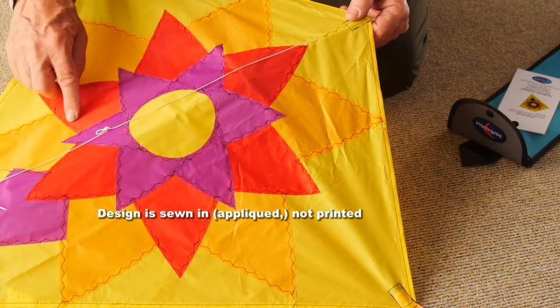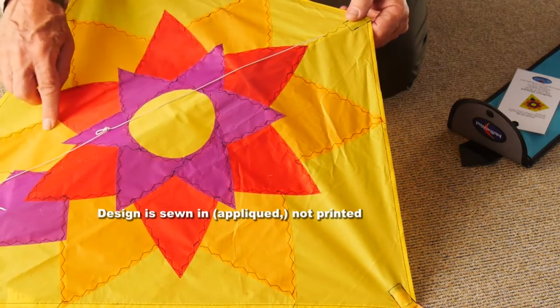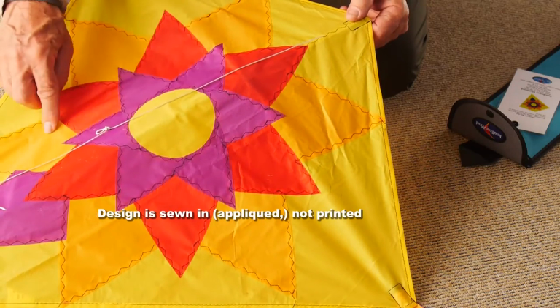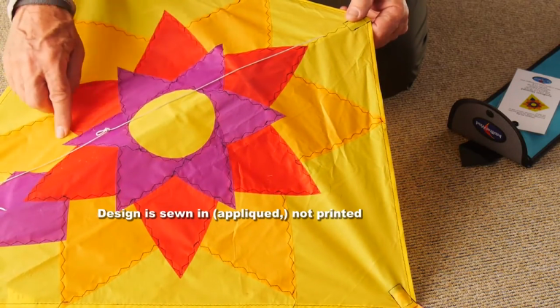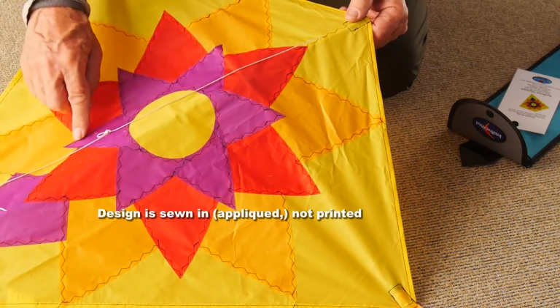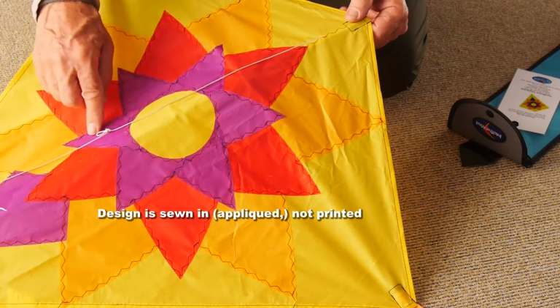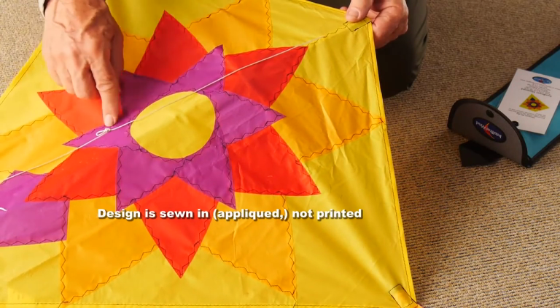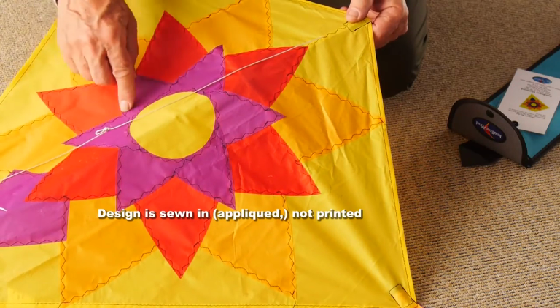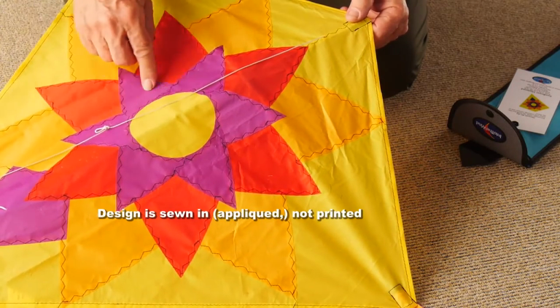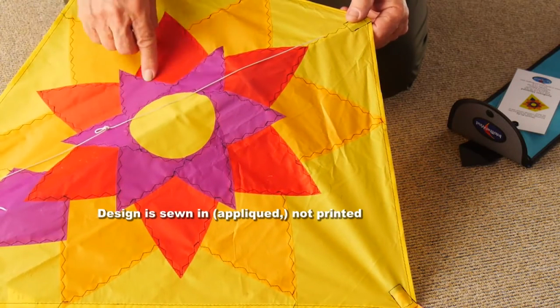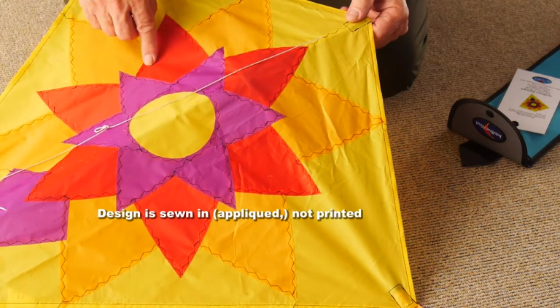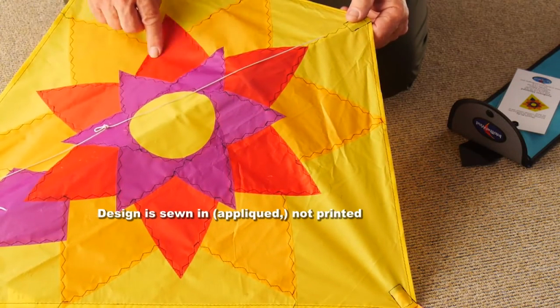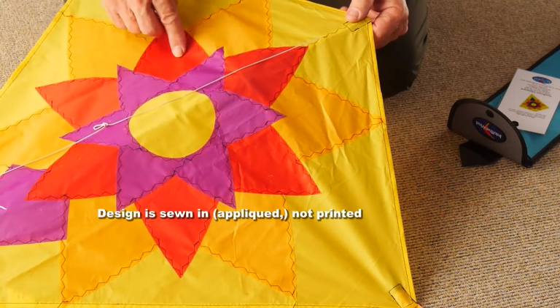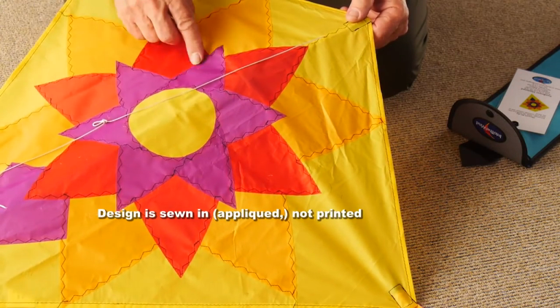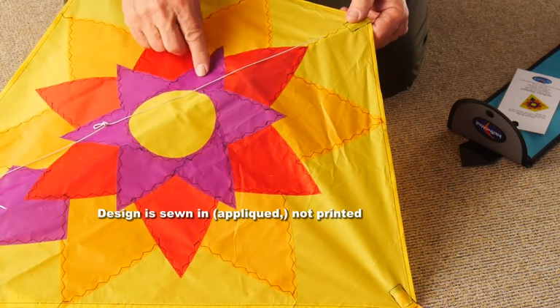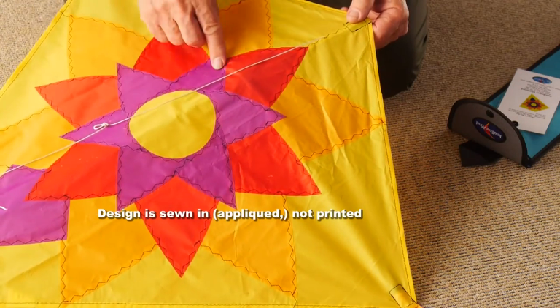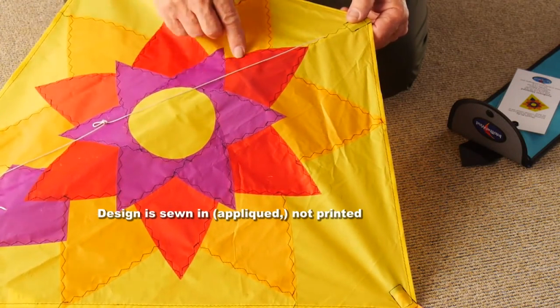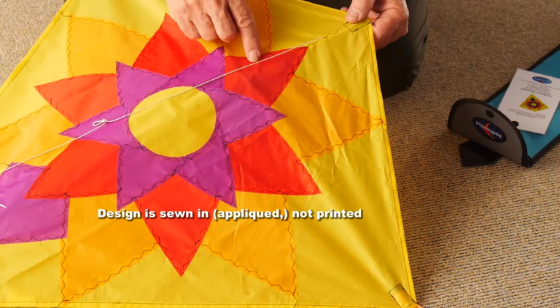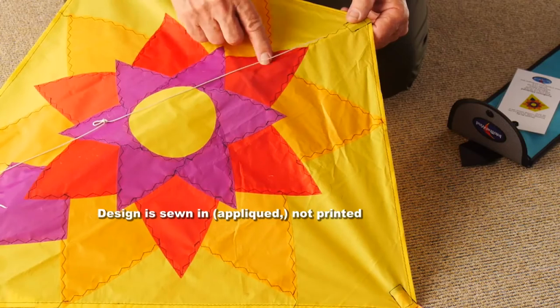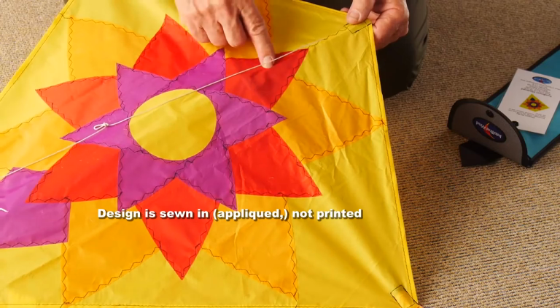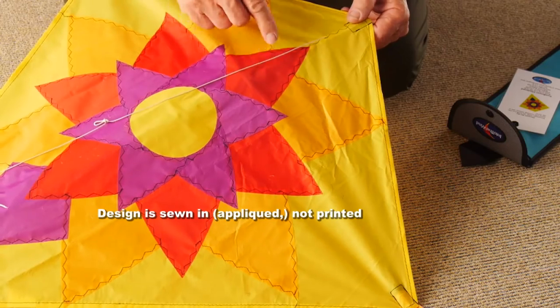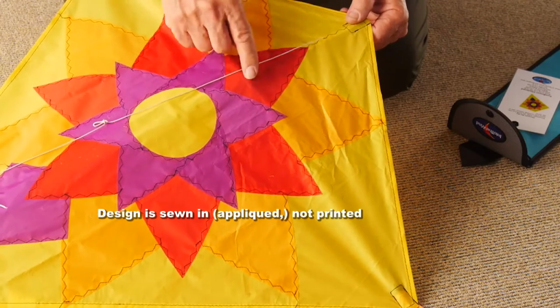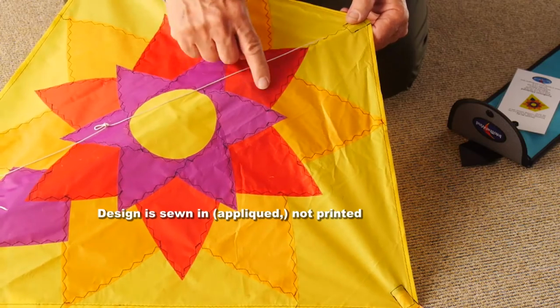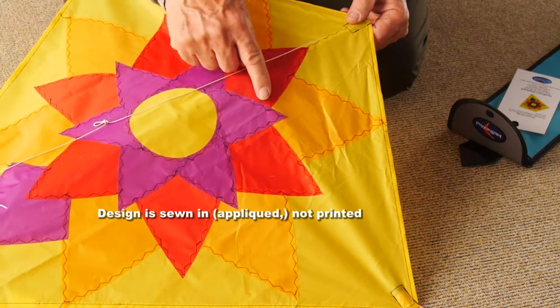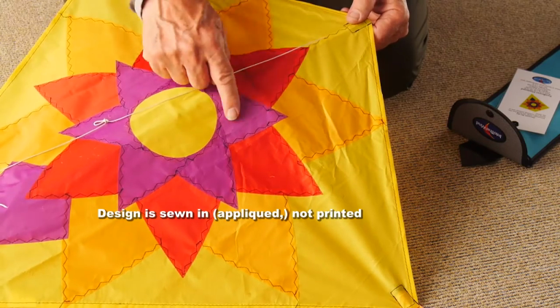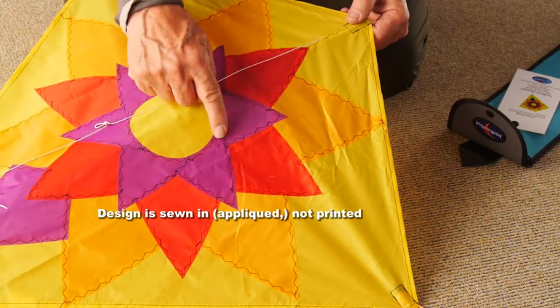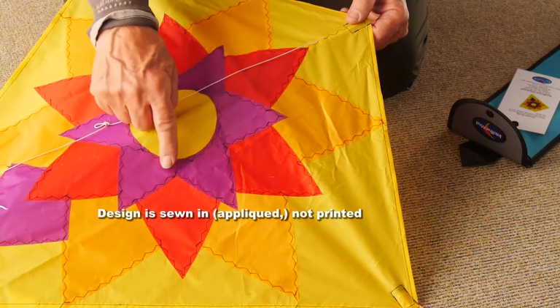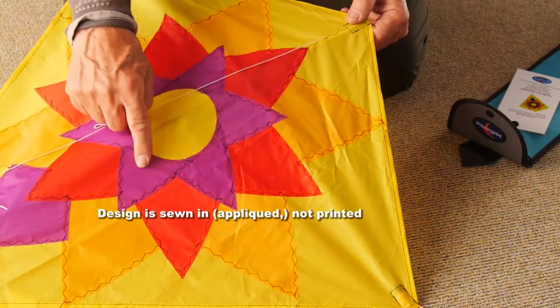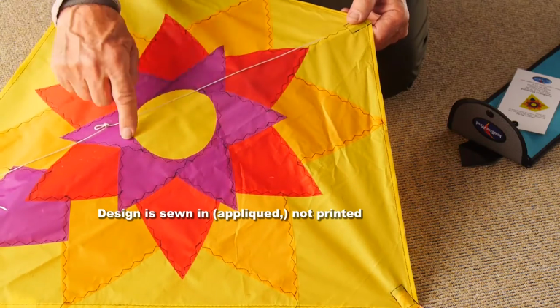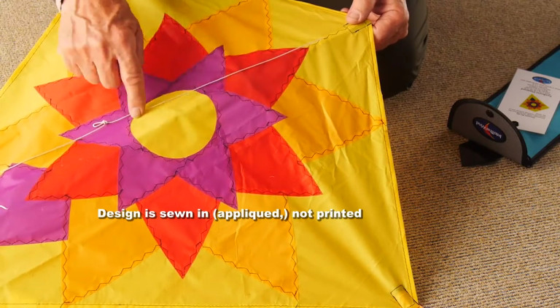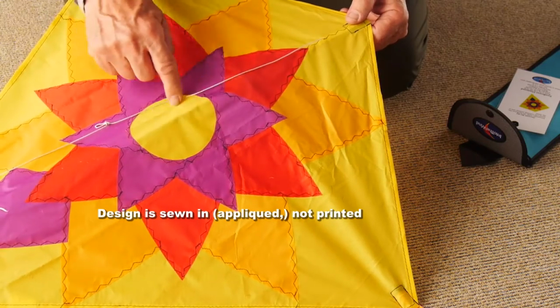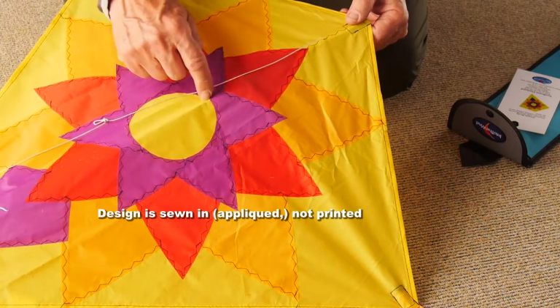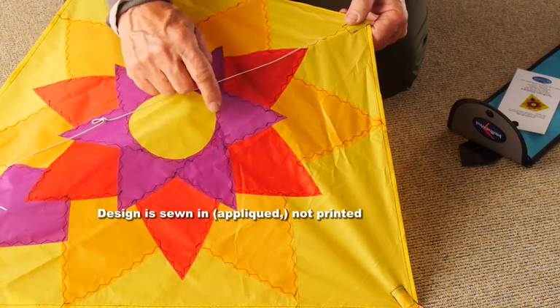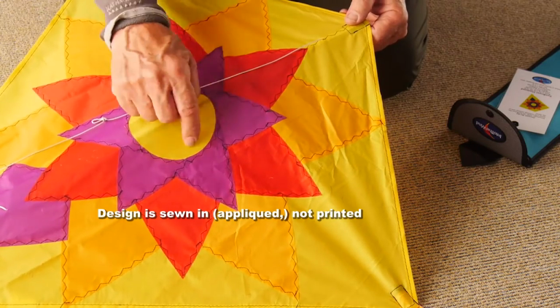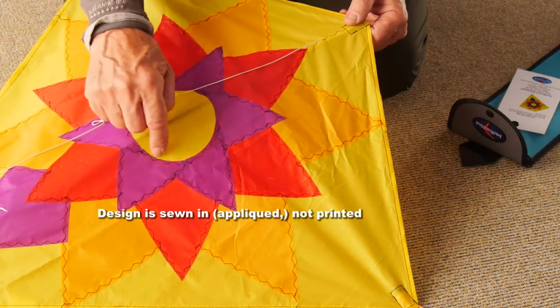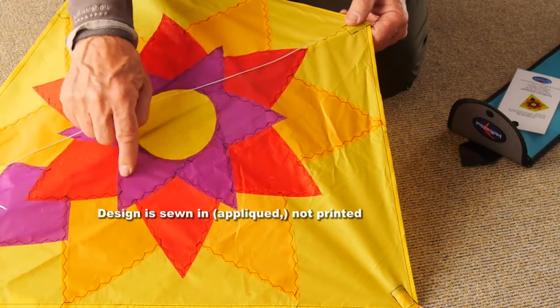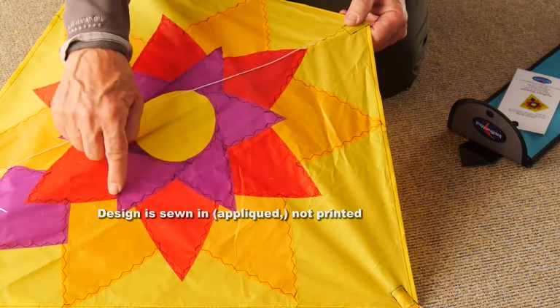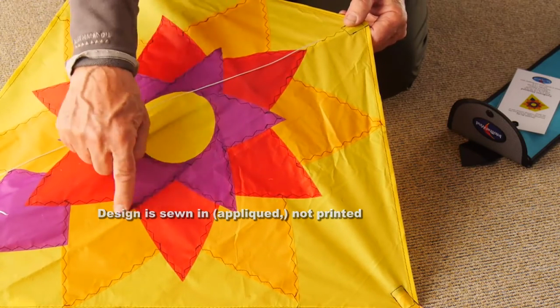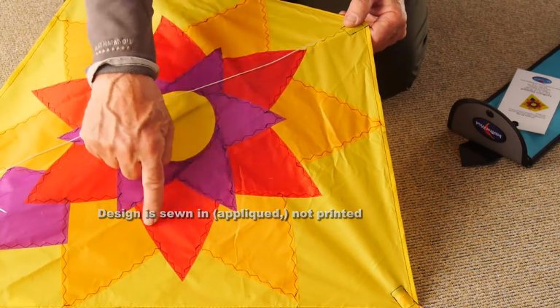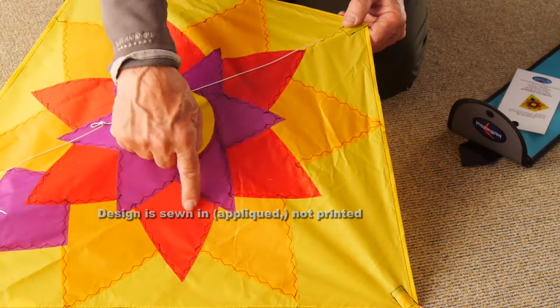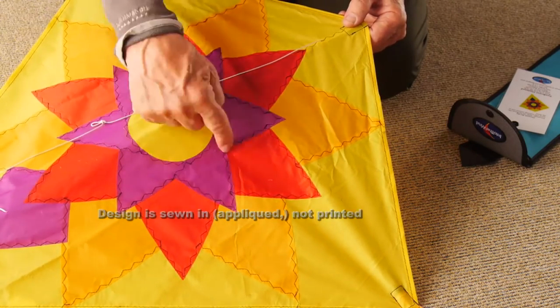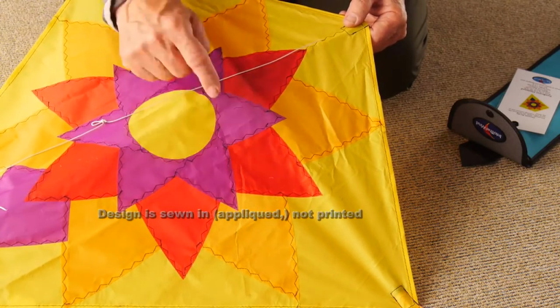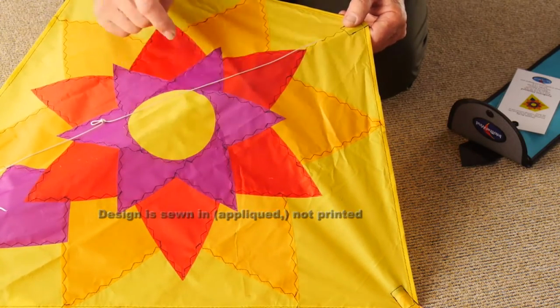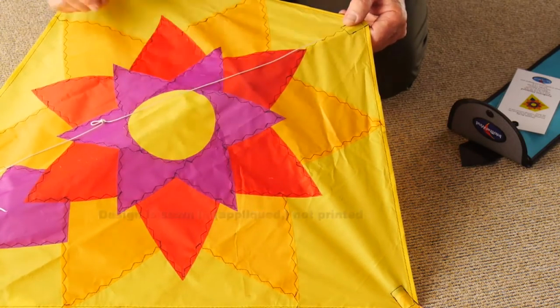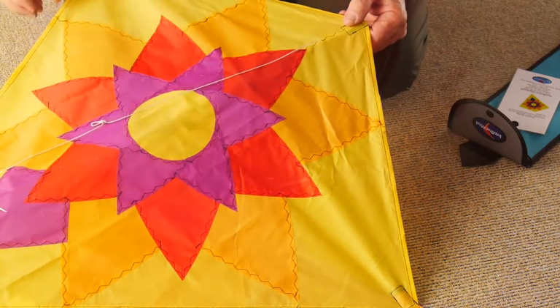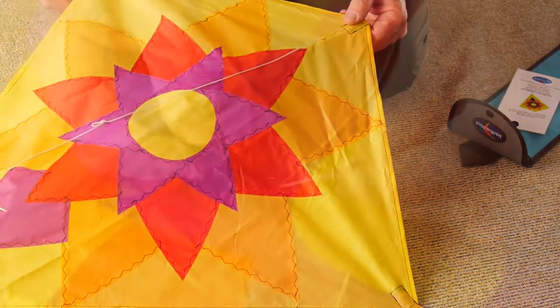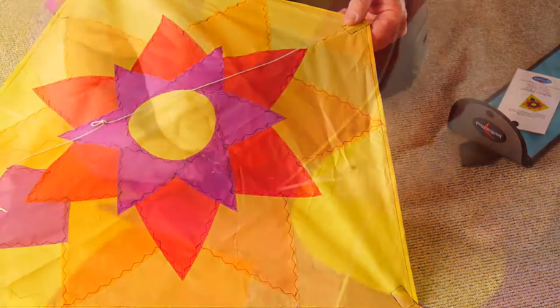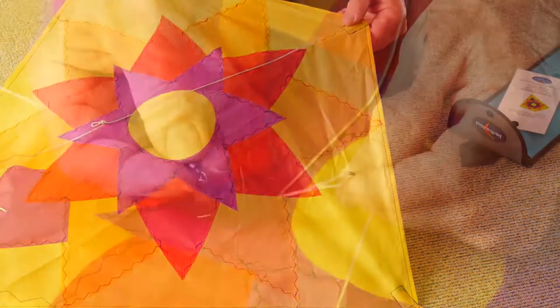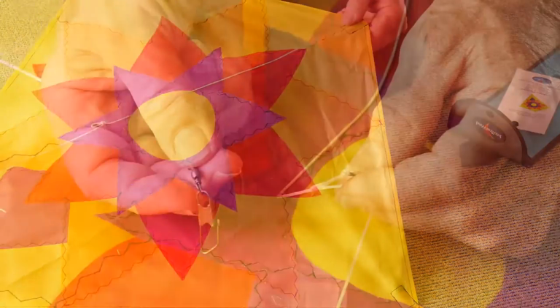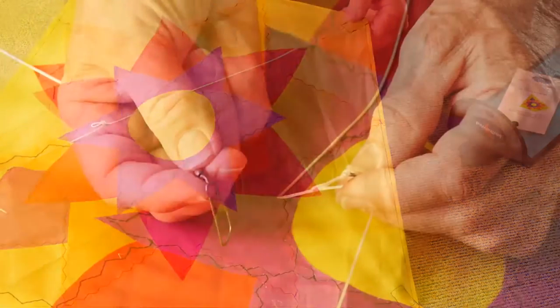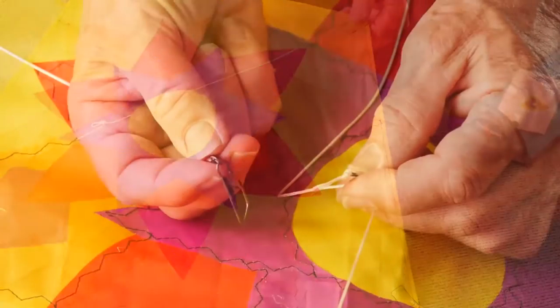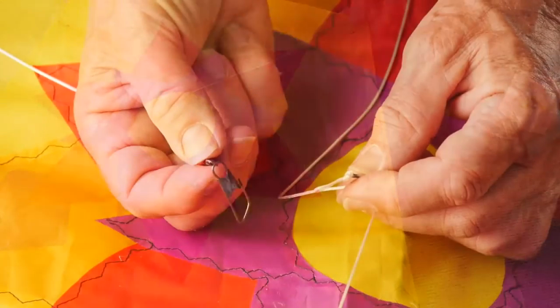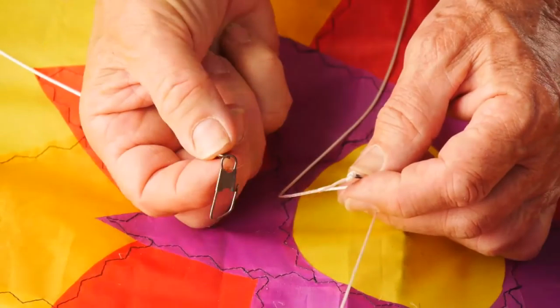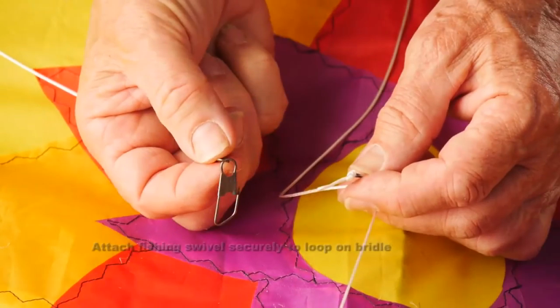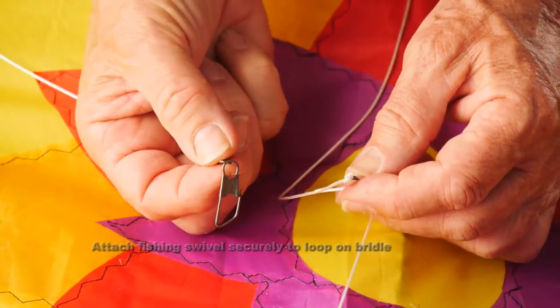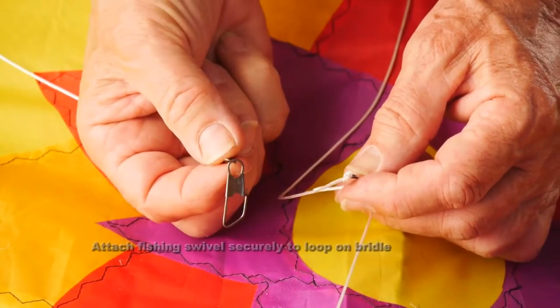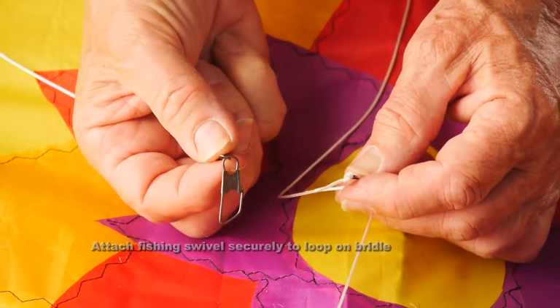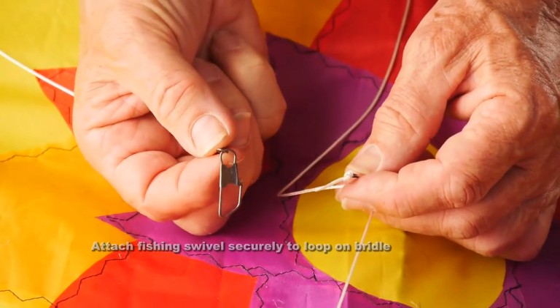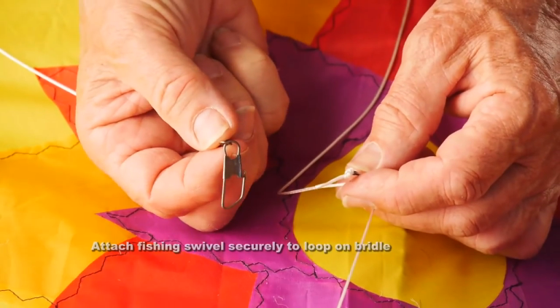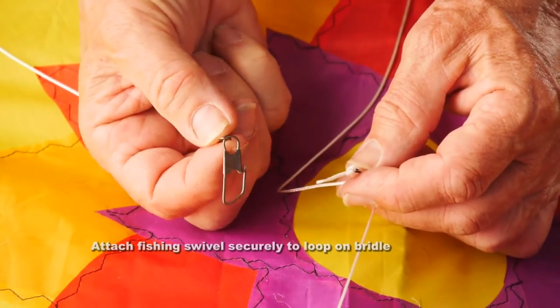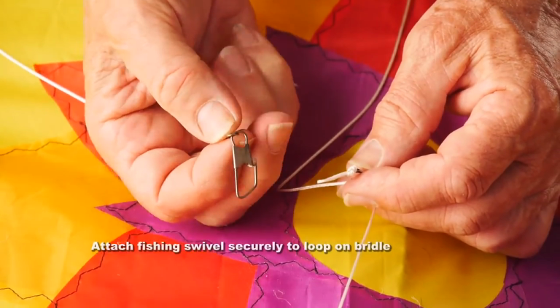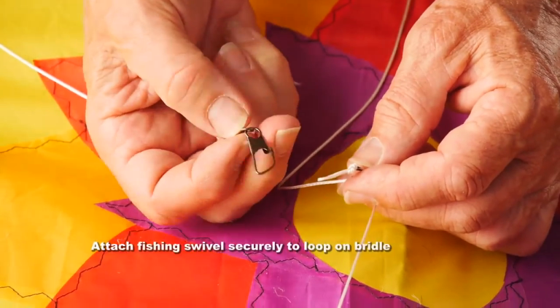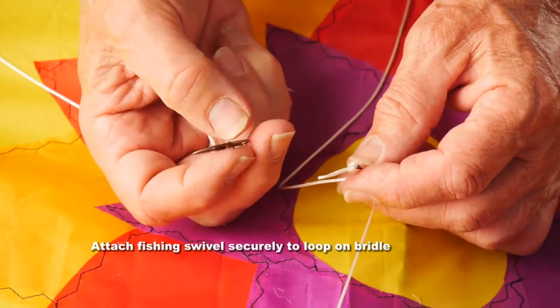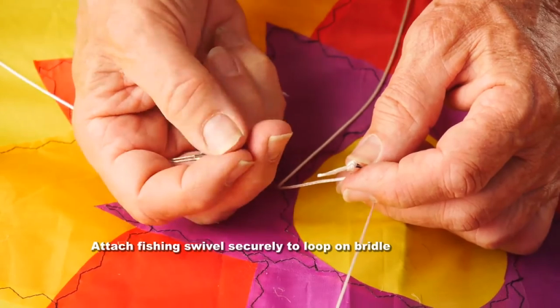Notice that all the colours are sewn in. Each piece is a separate piece of fabric sewn in — no cheap printing here.